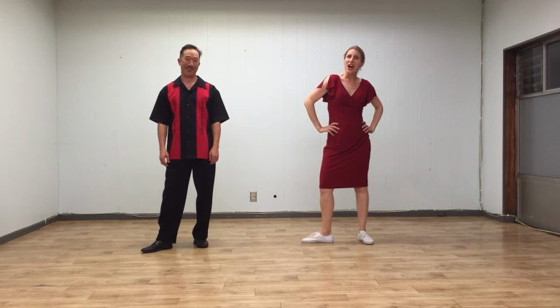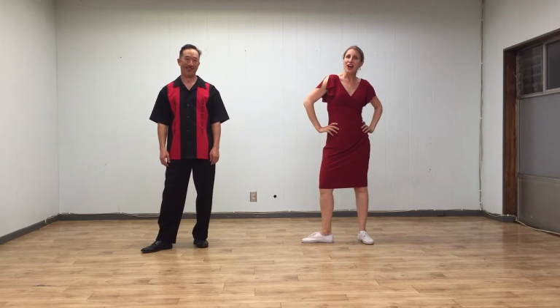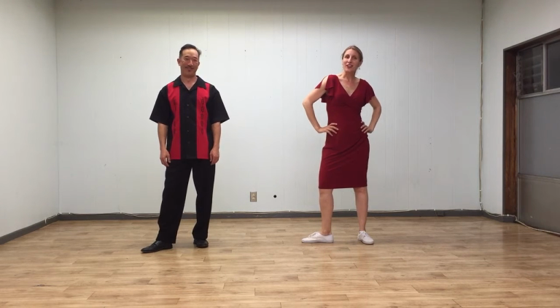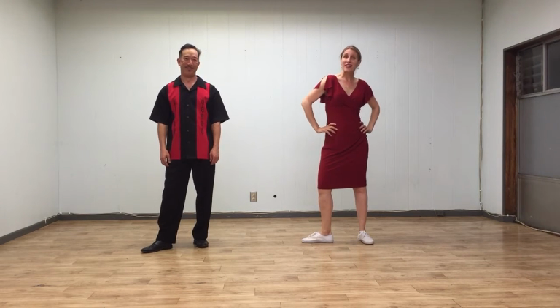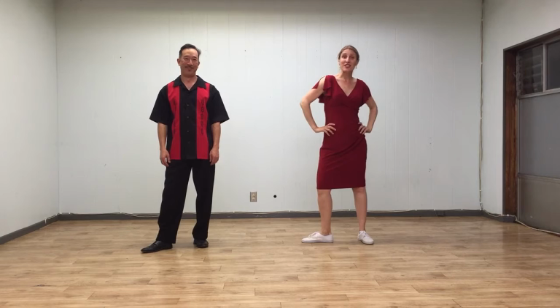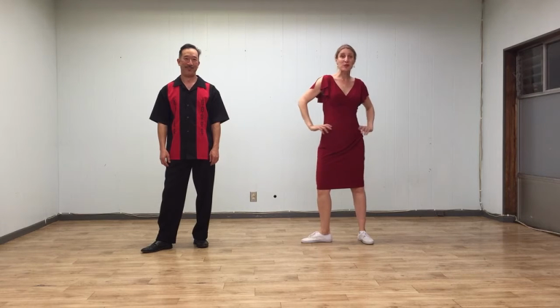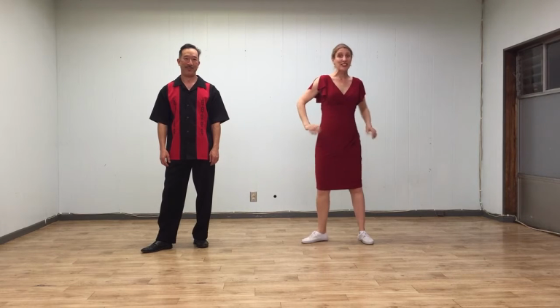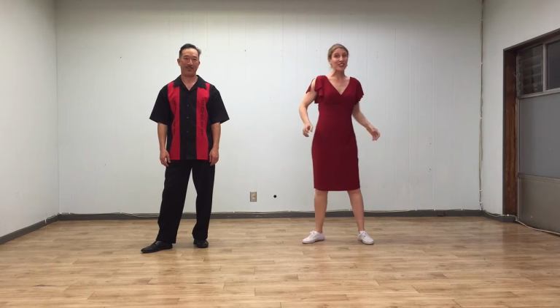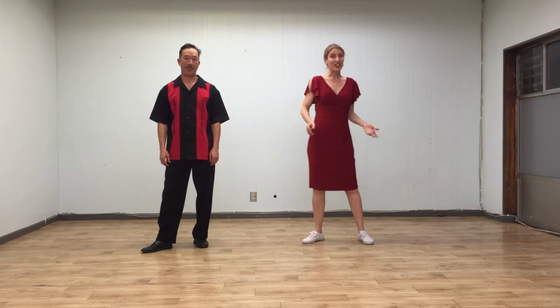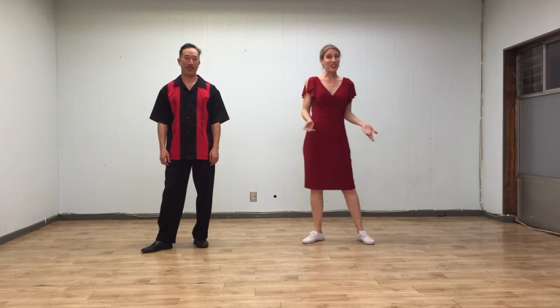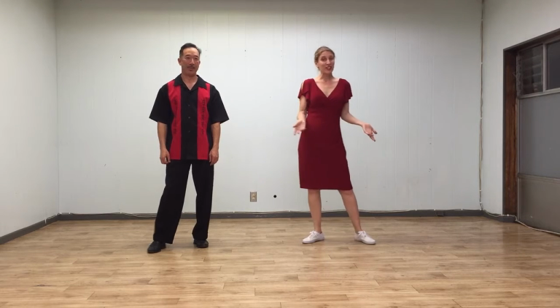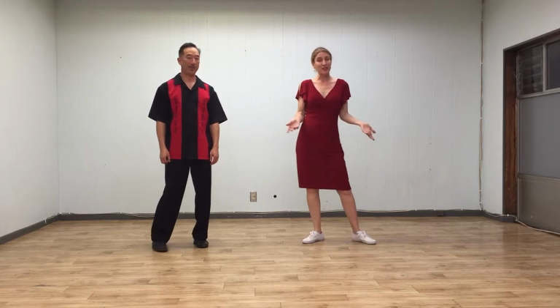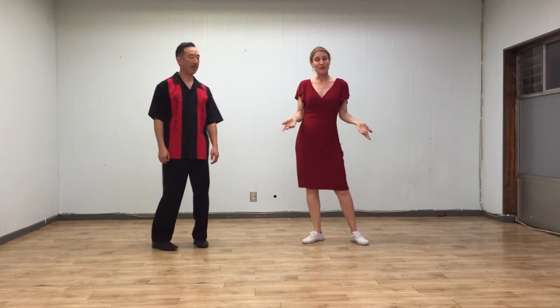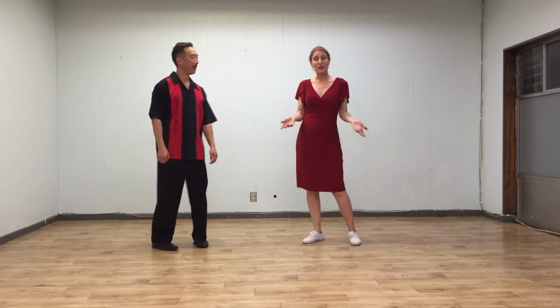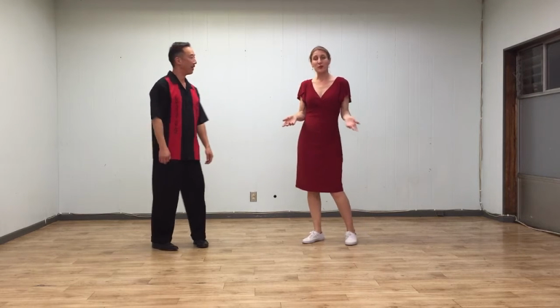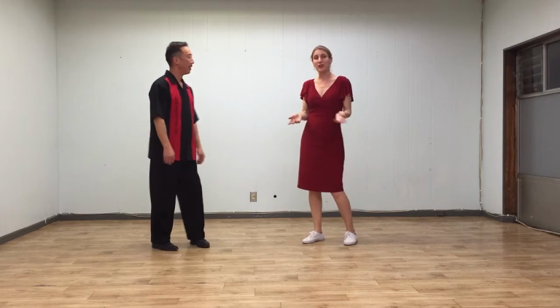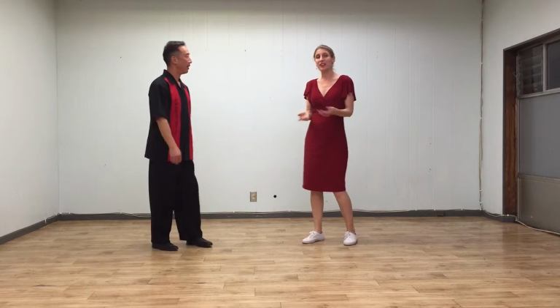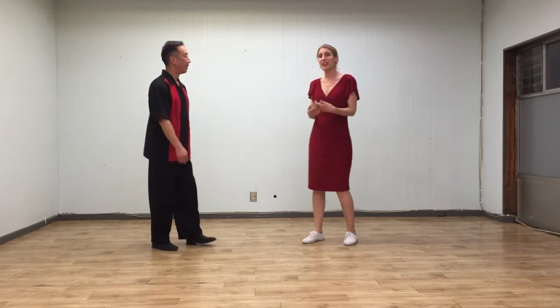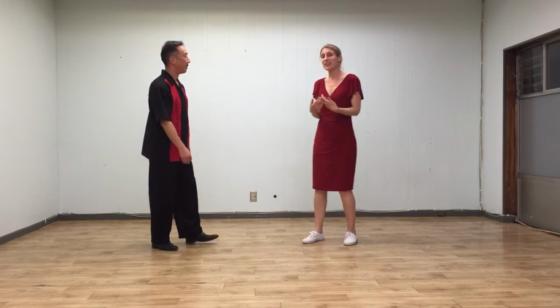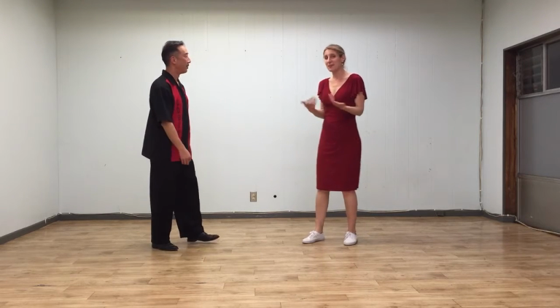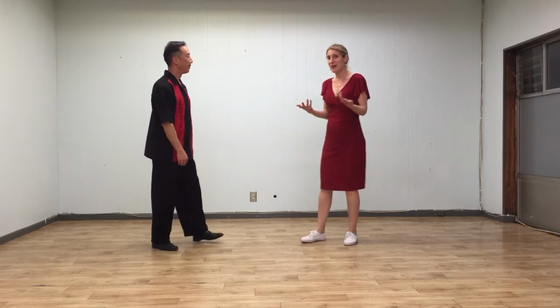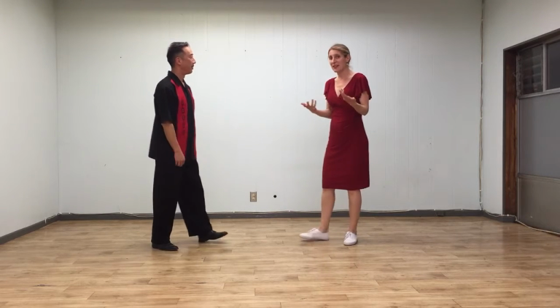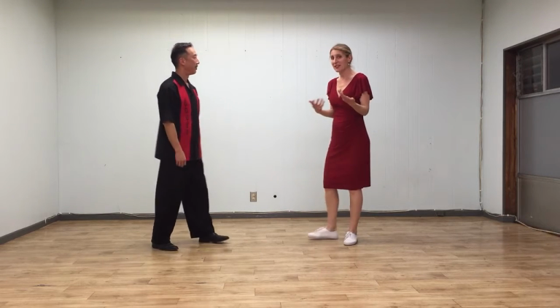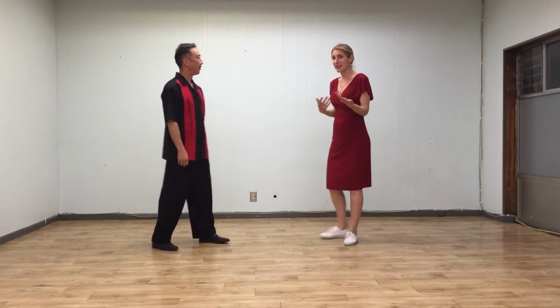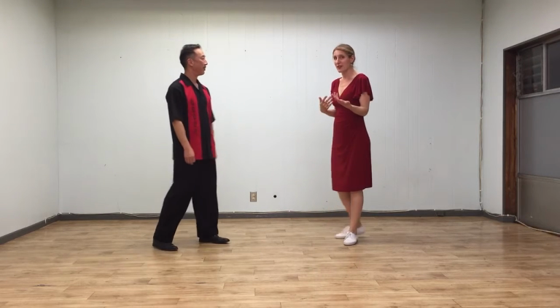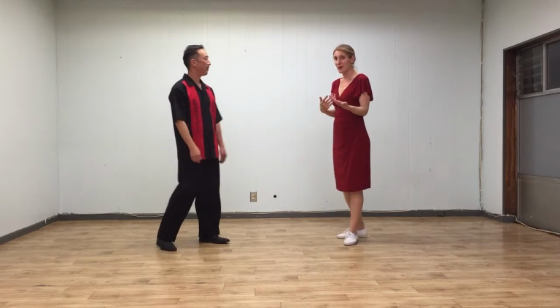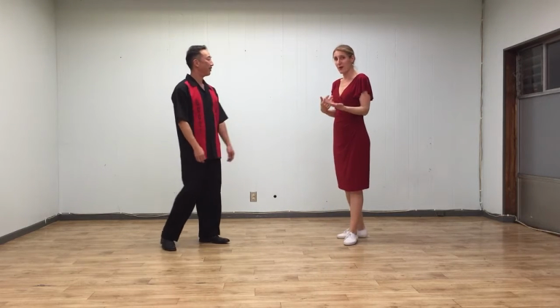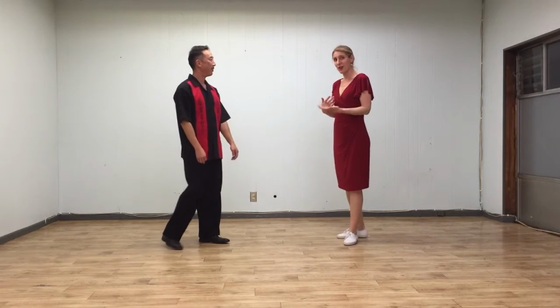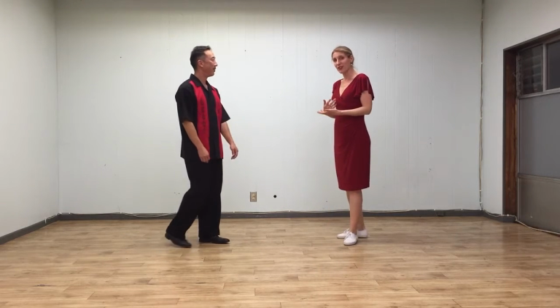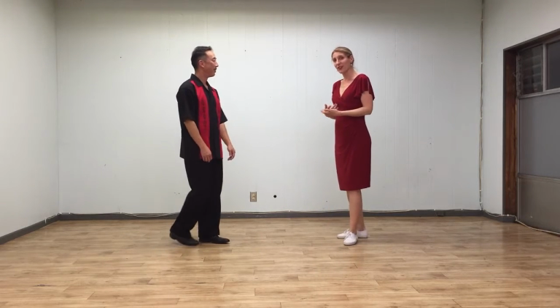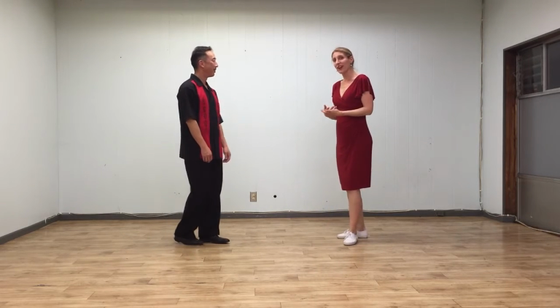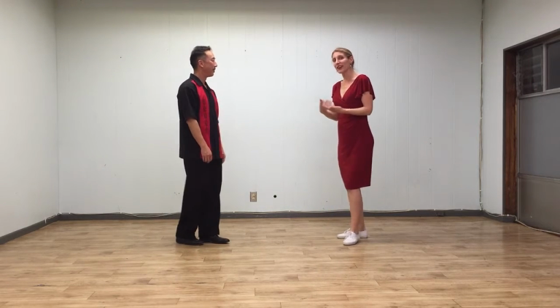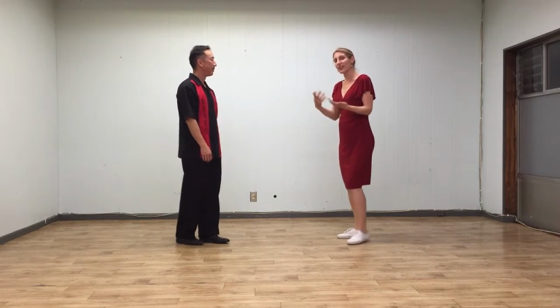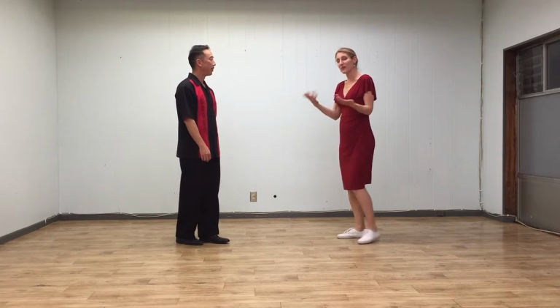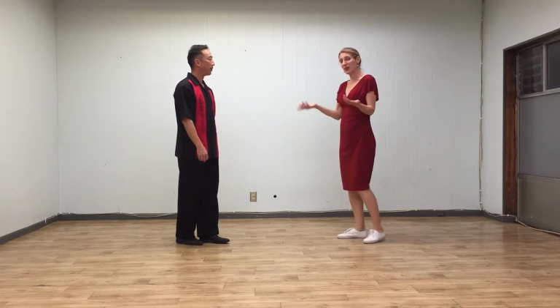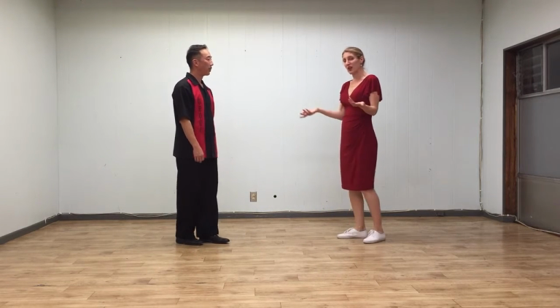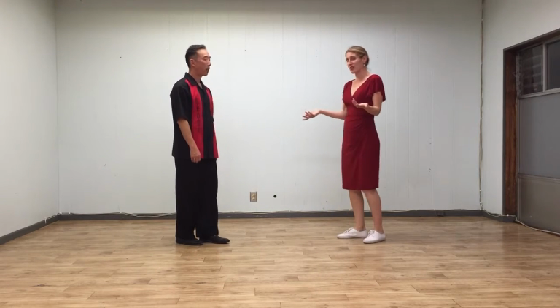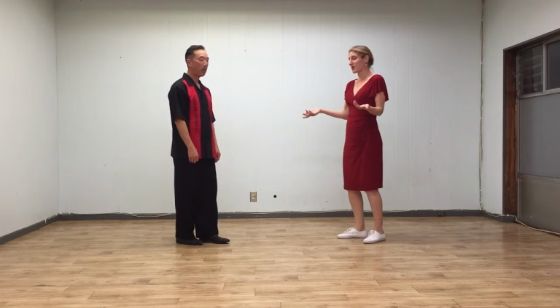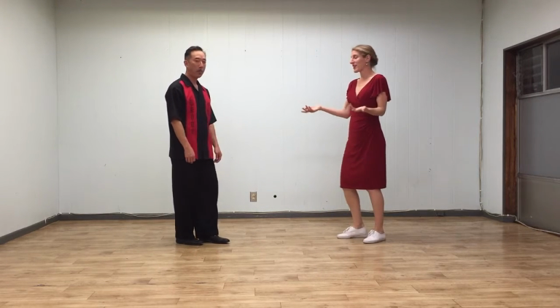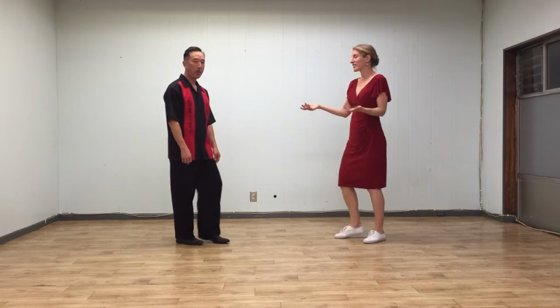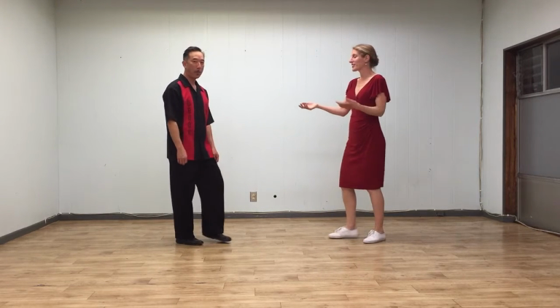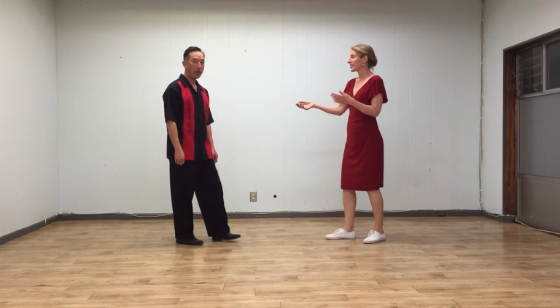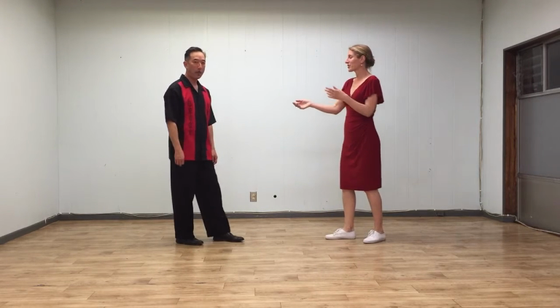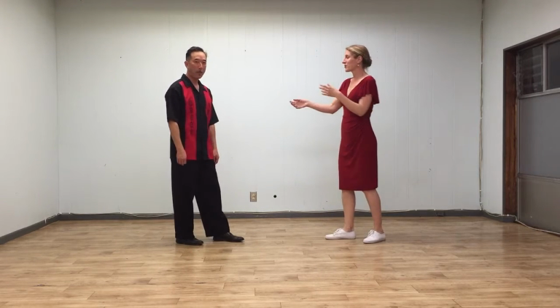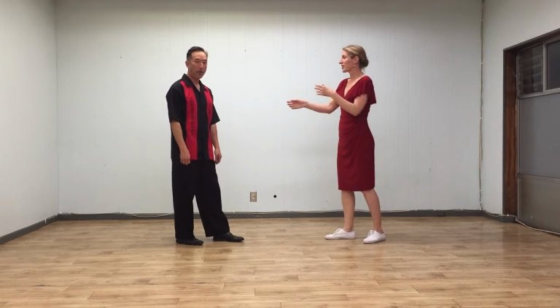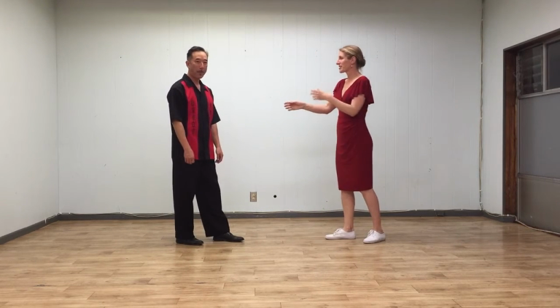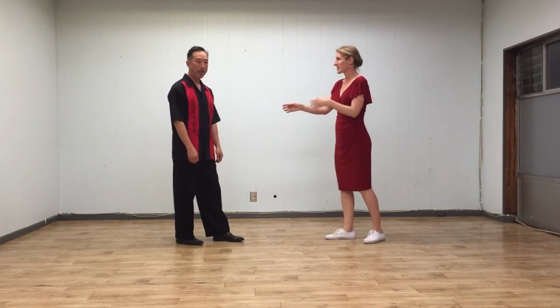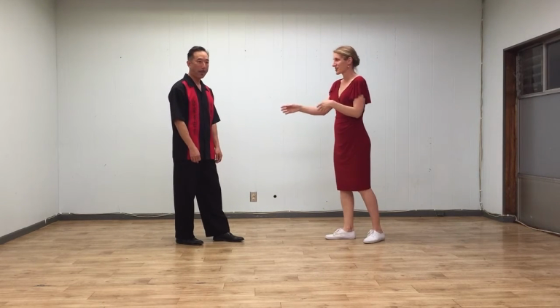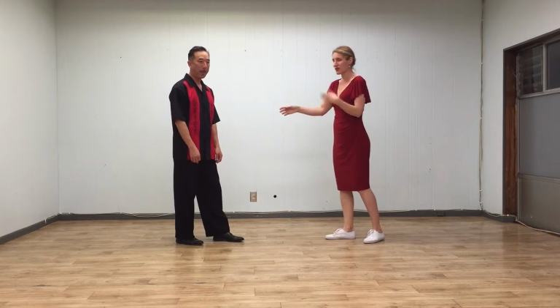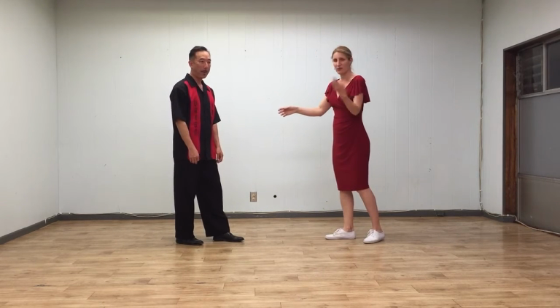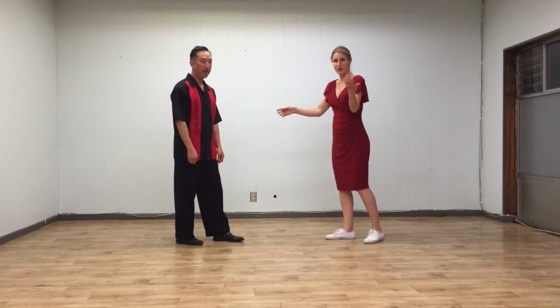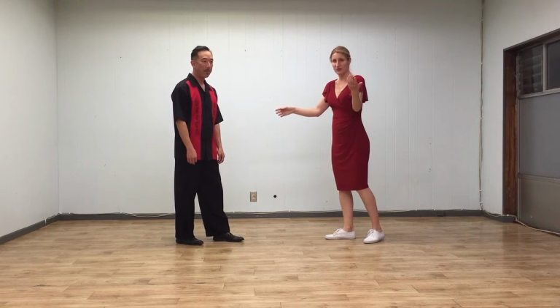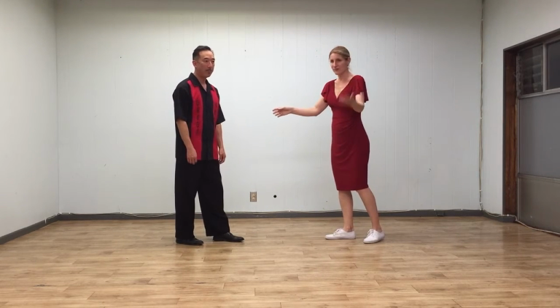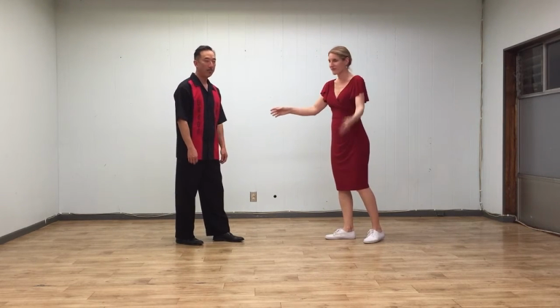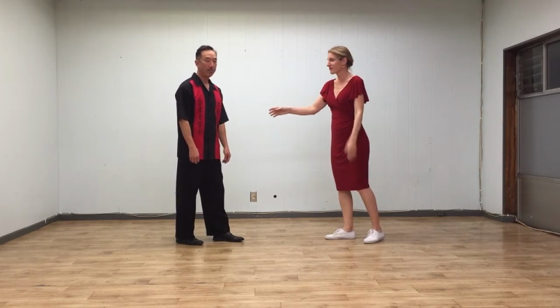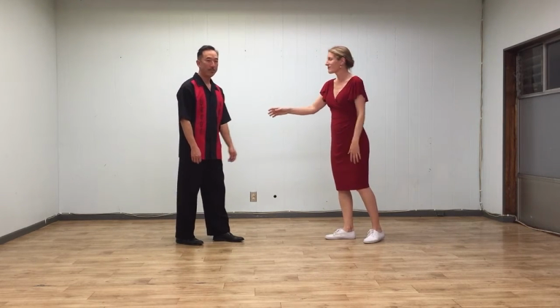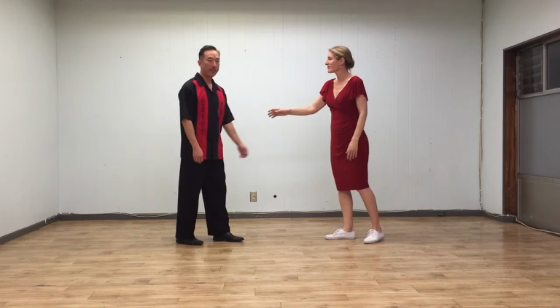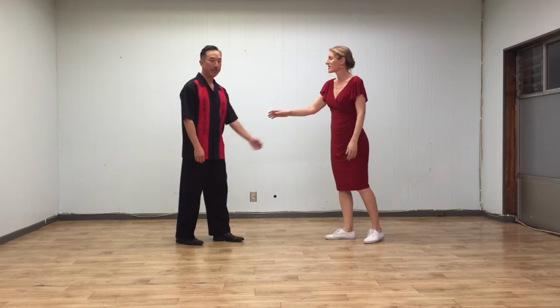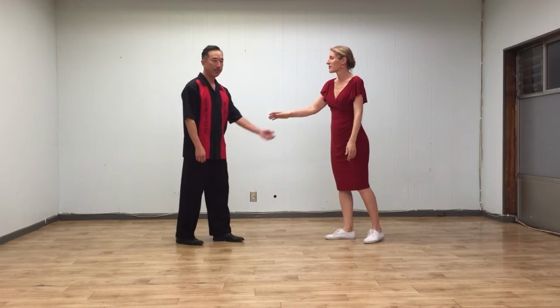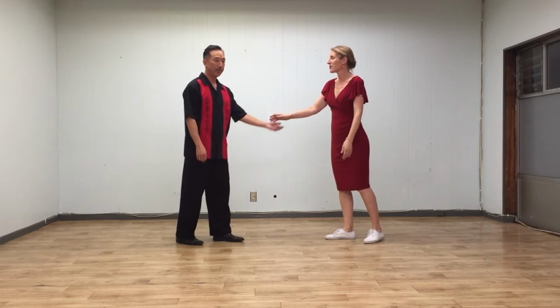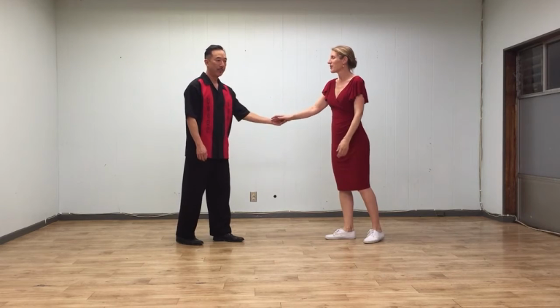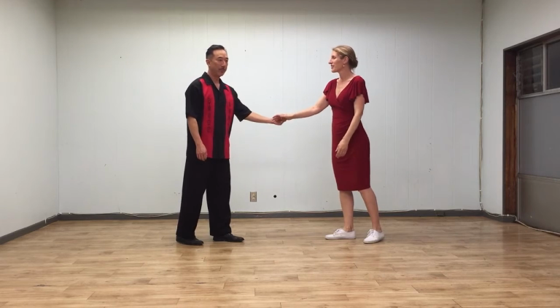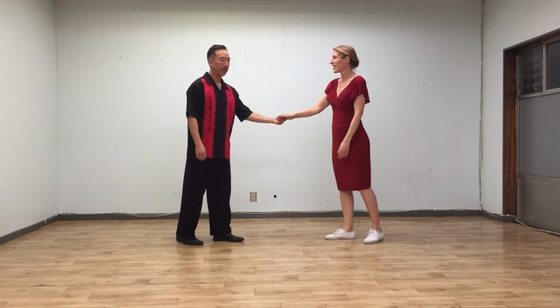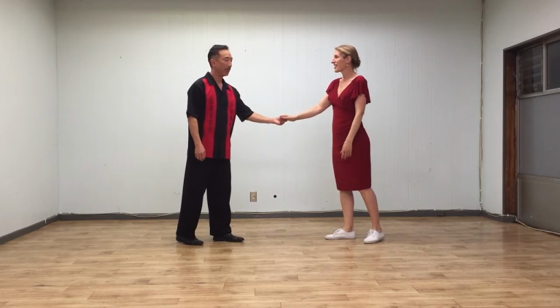Alright, so we did our heels footwork independently of our partner, and then we also added kickaways. So we'll demo all that.